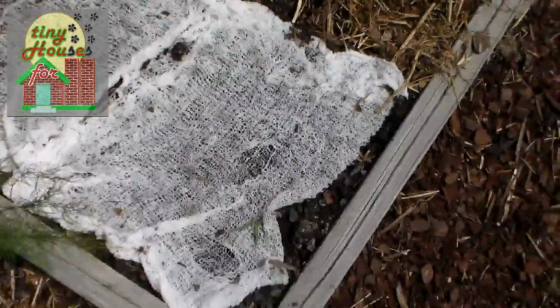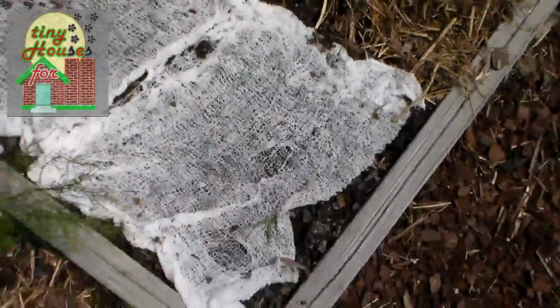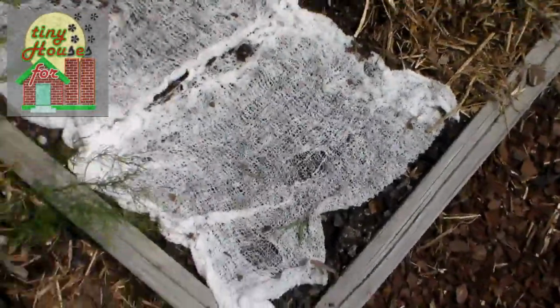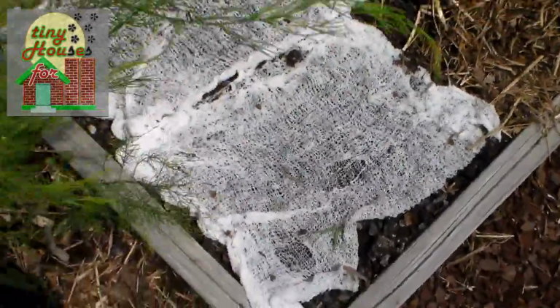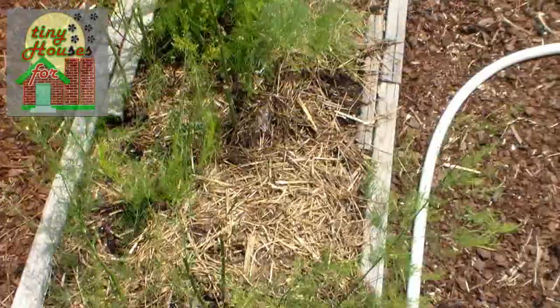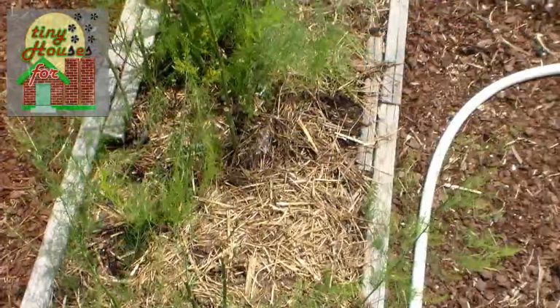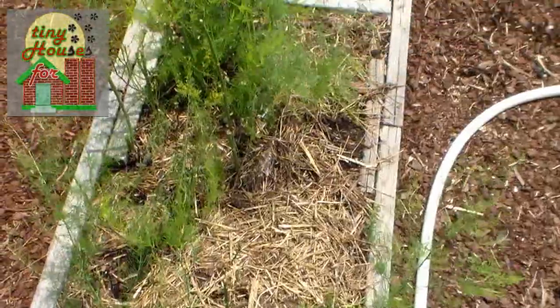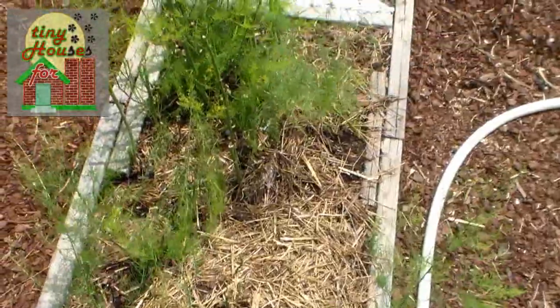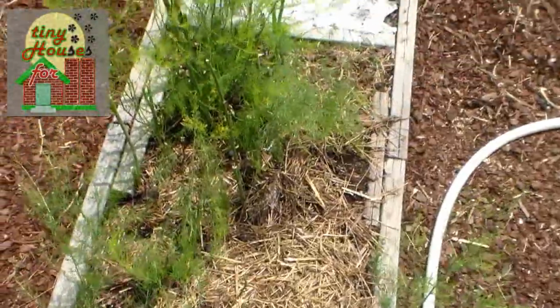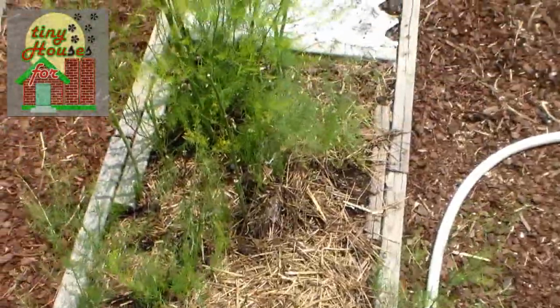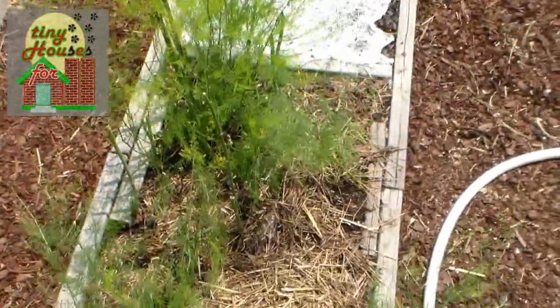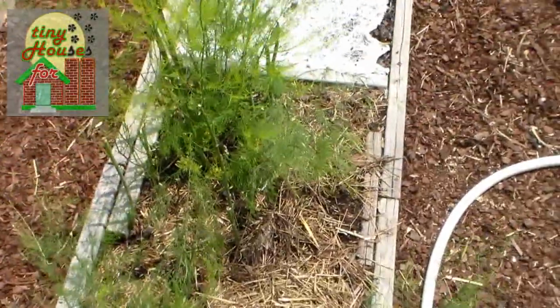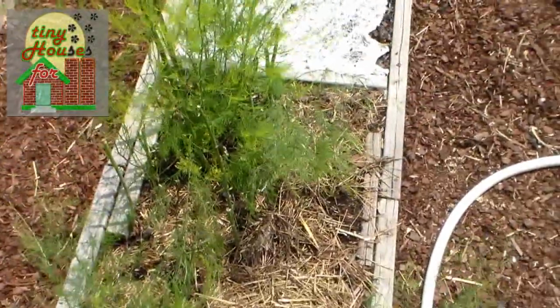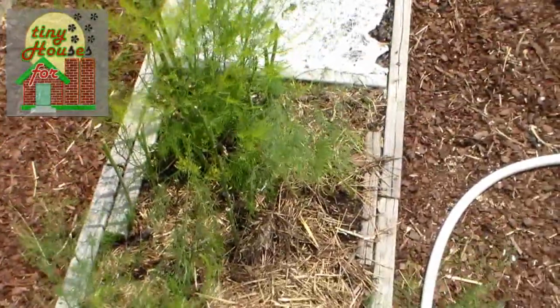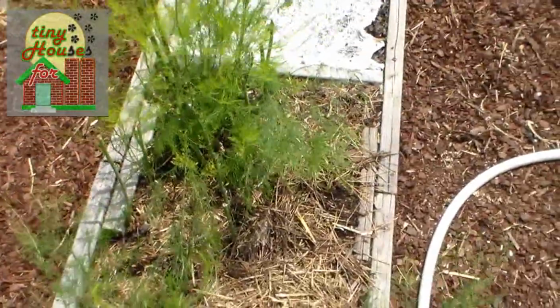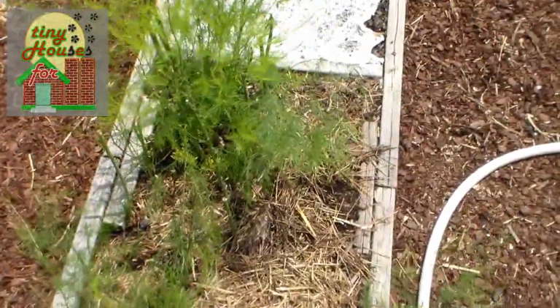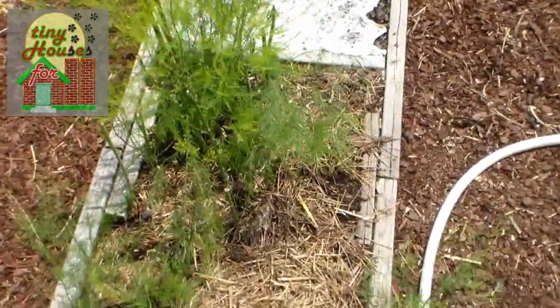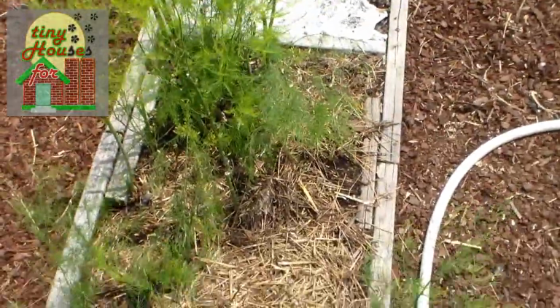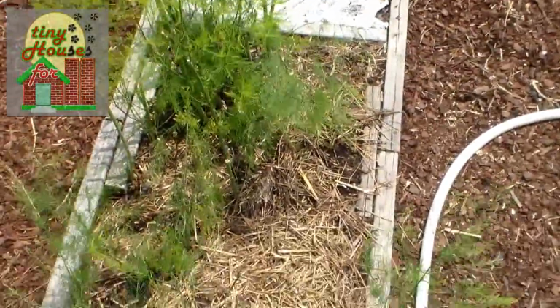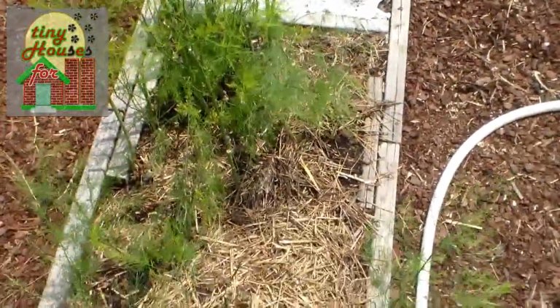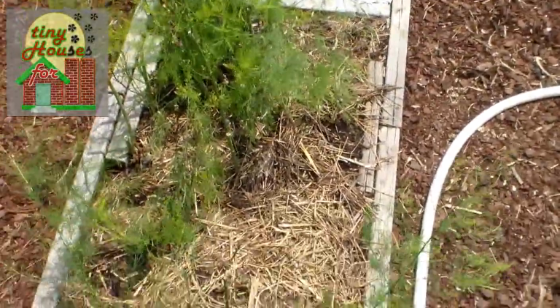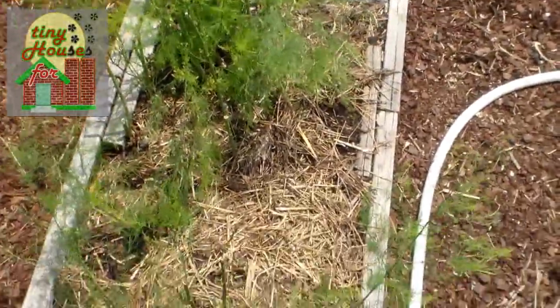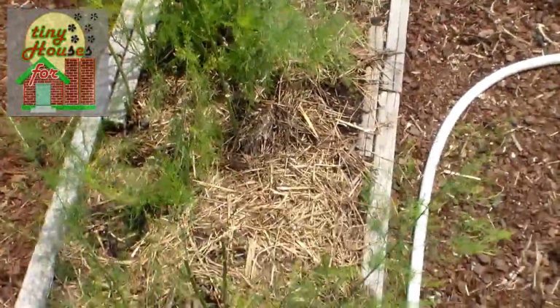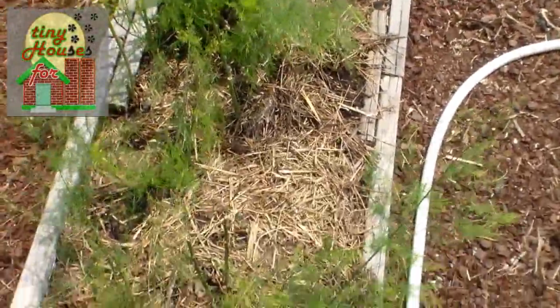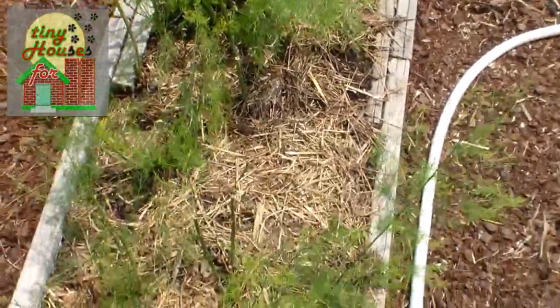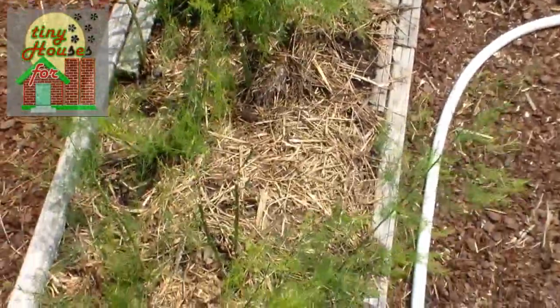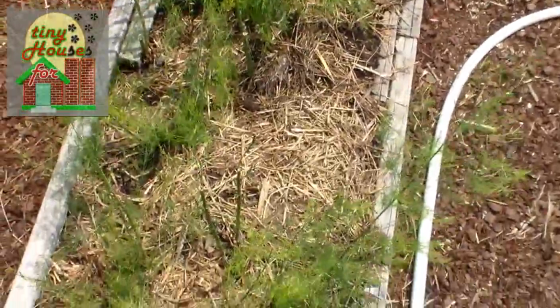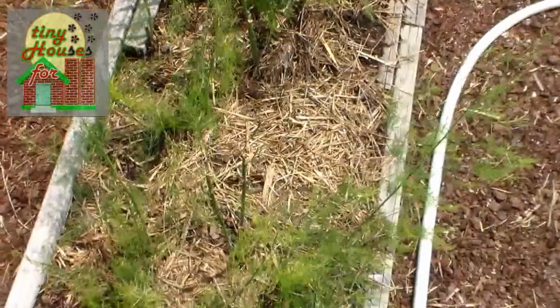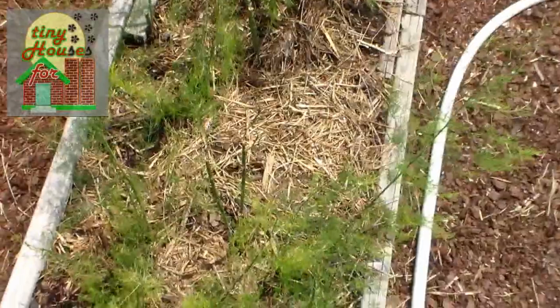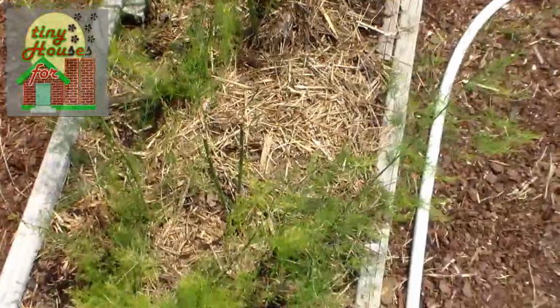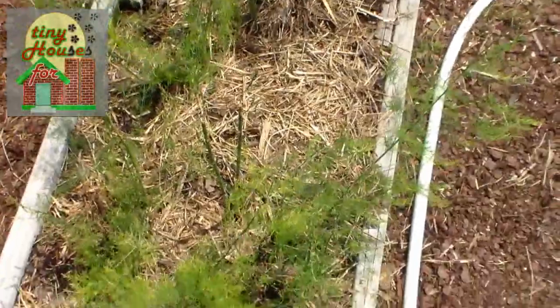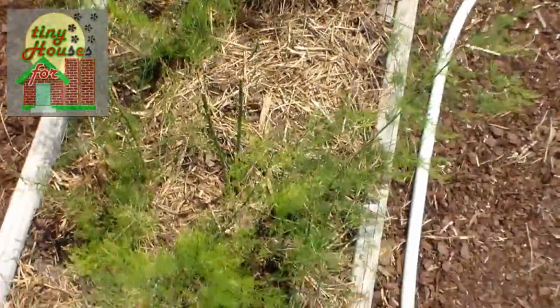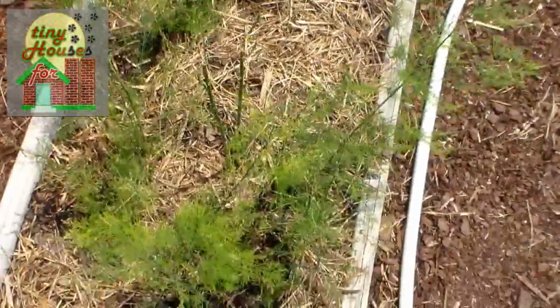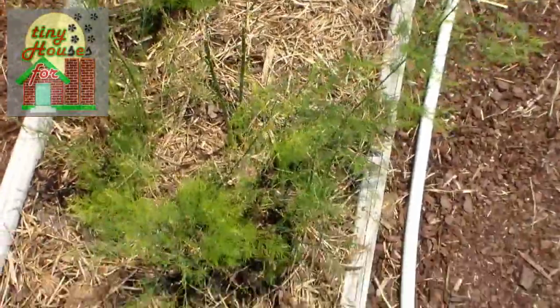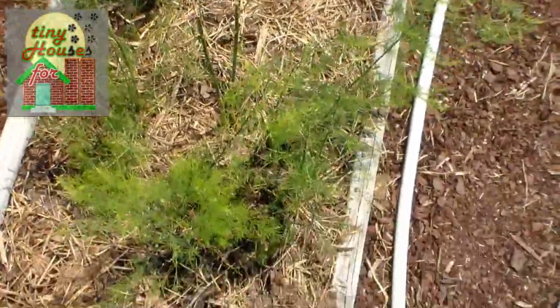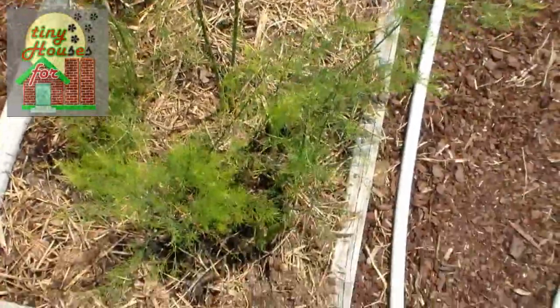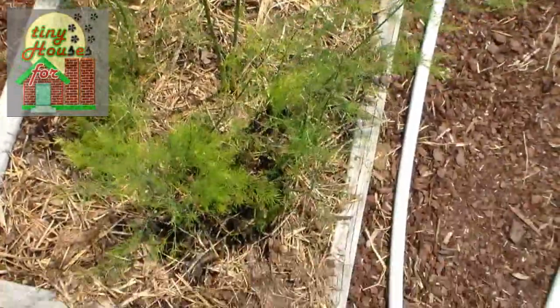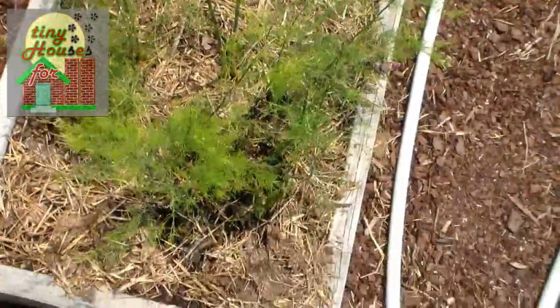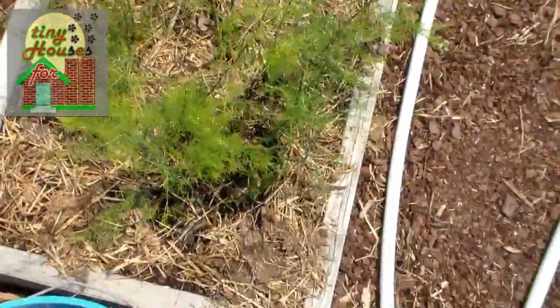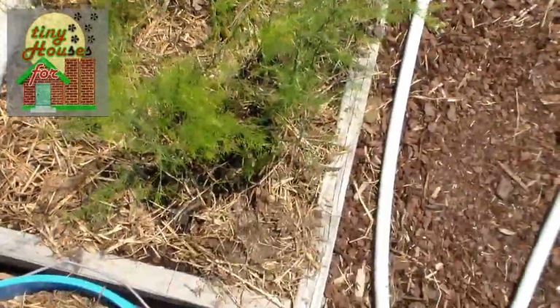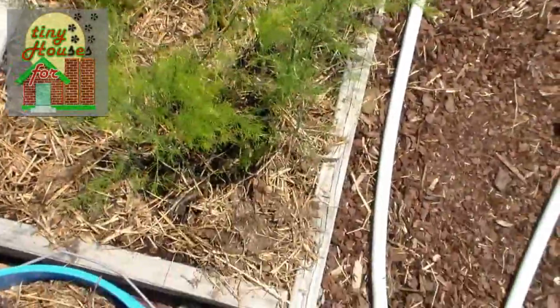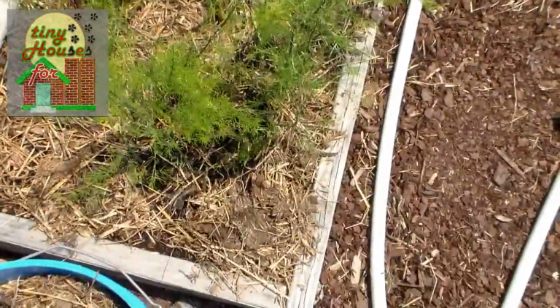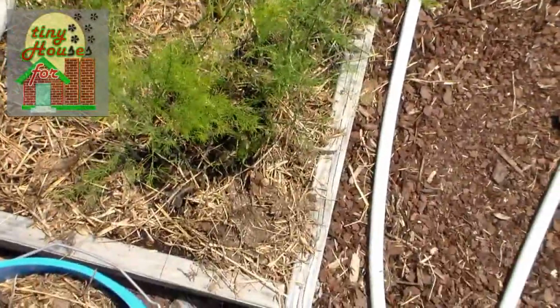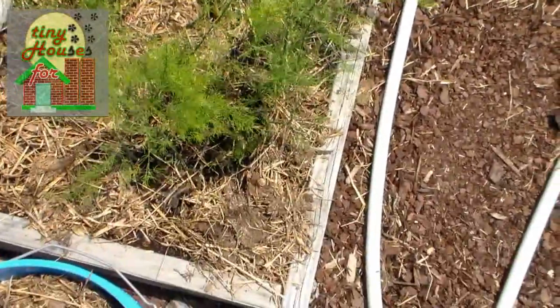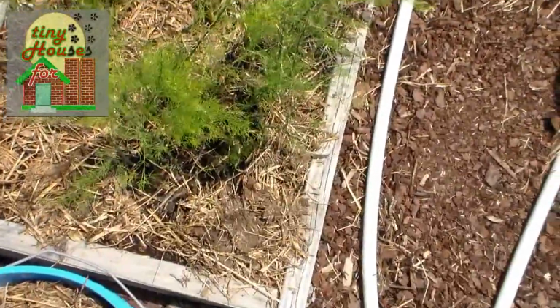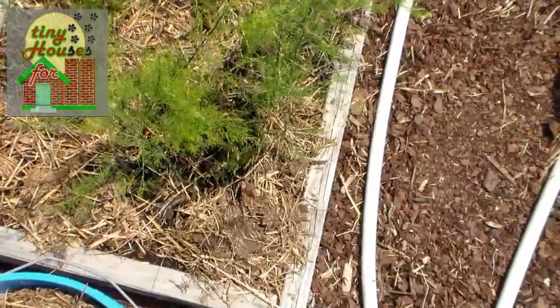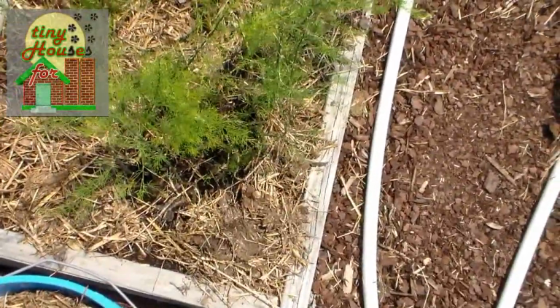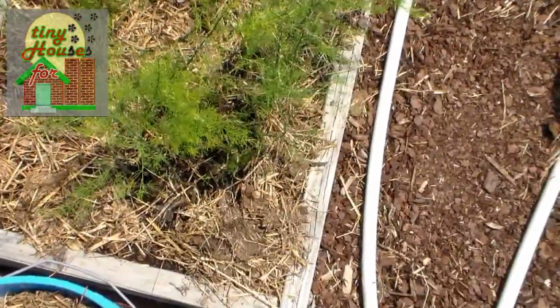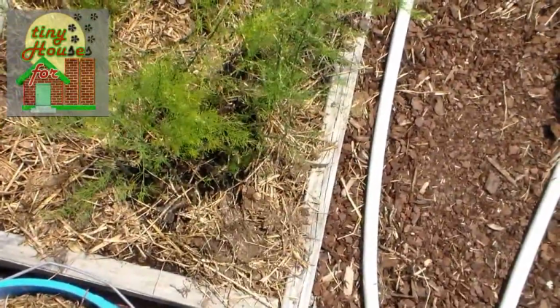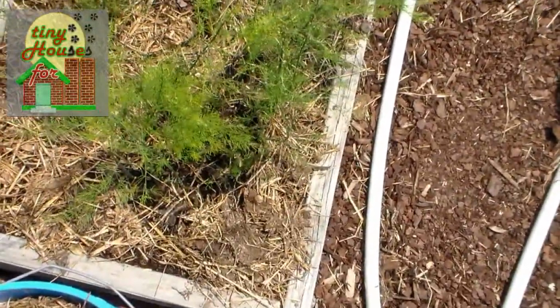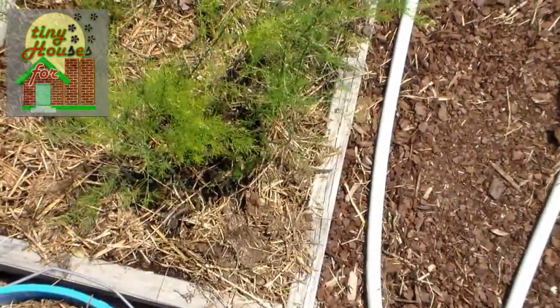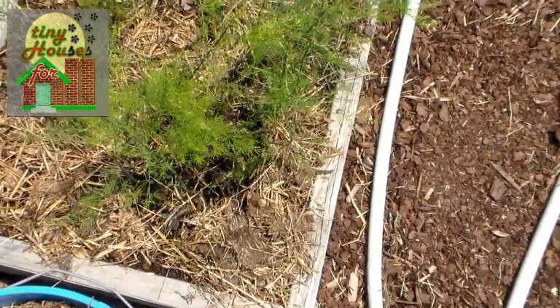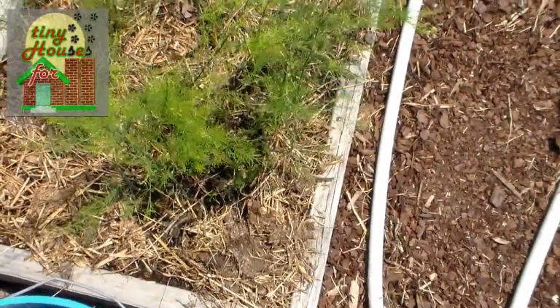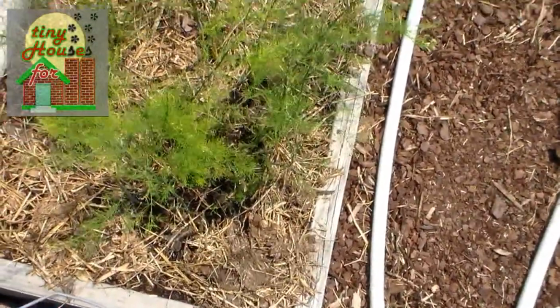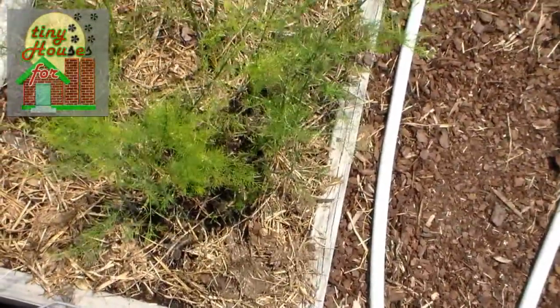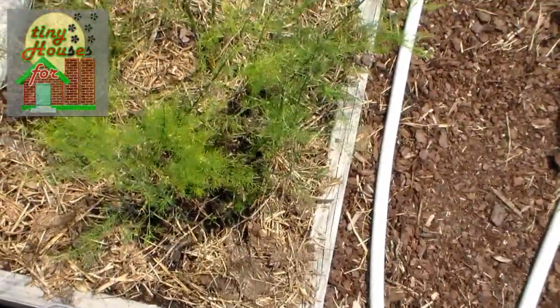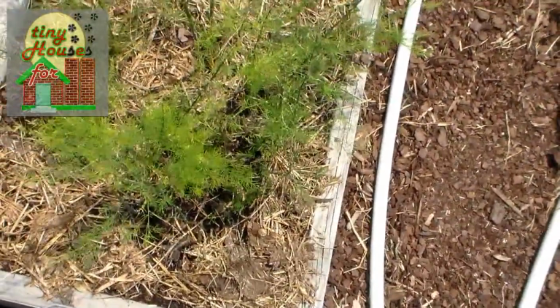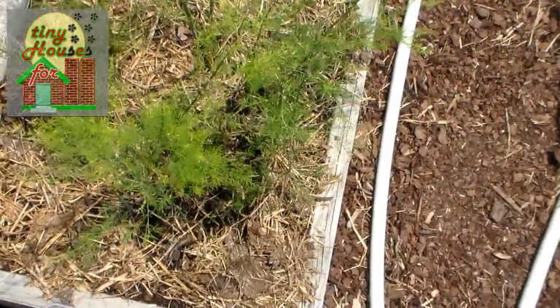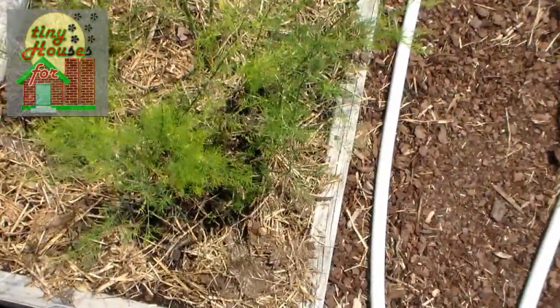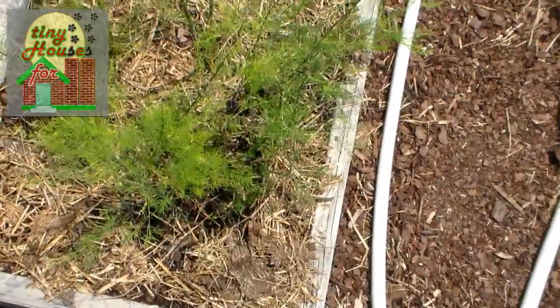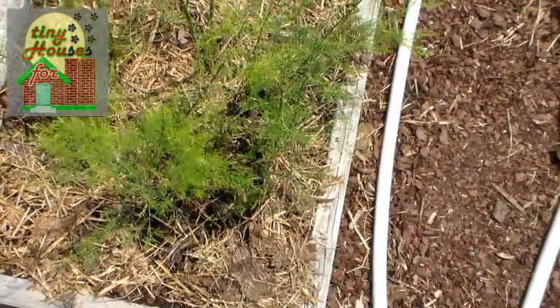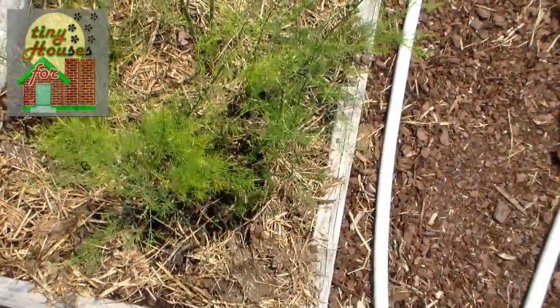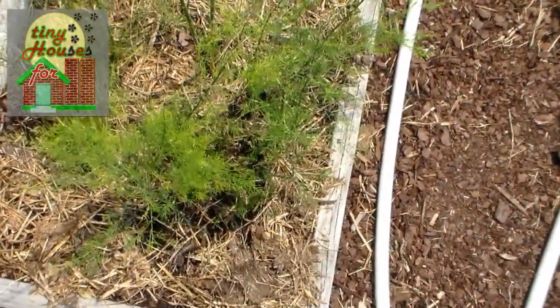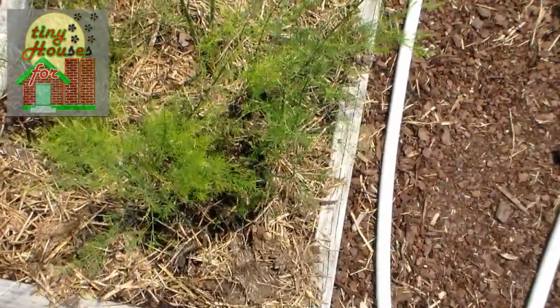We have another seedbed here which is also leaf lettuce, and on this one we were trying cheesecloth to see how that works — just one of those little experiments that we like to do.